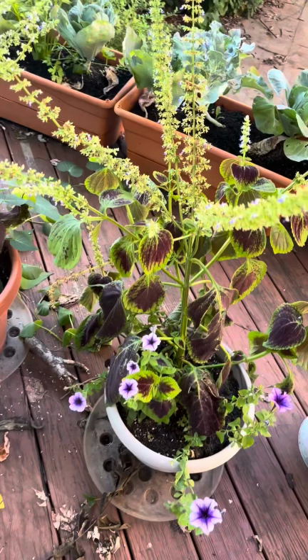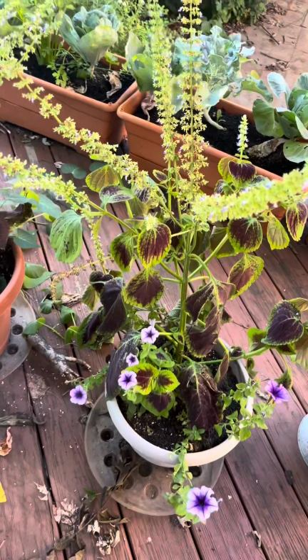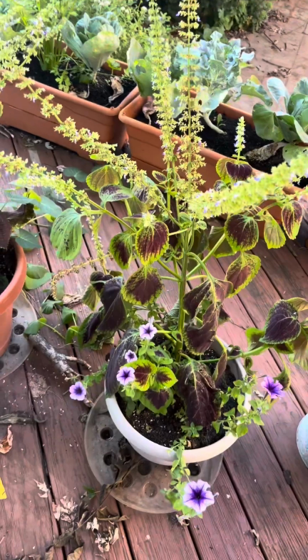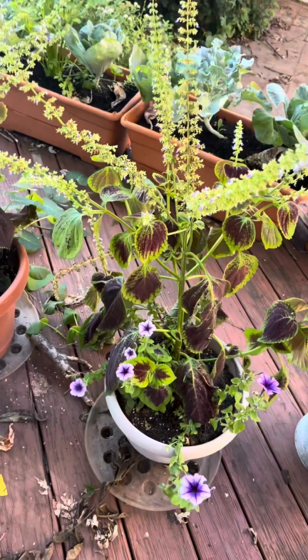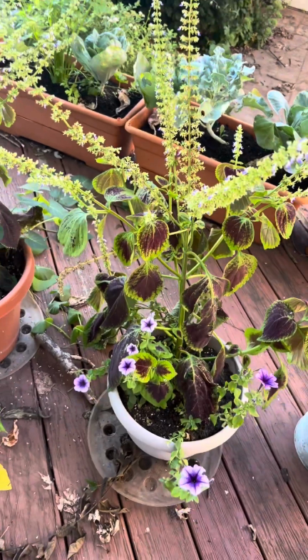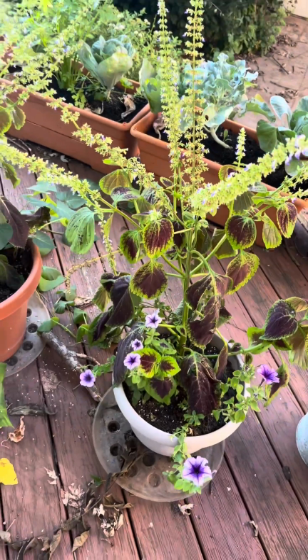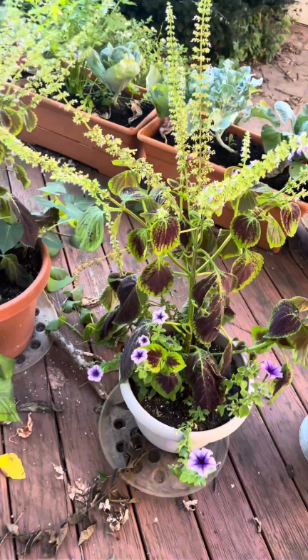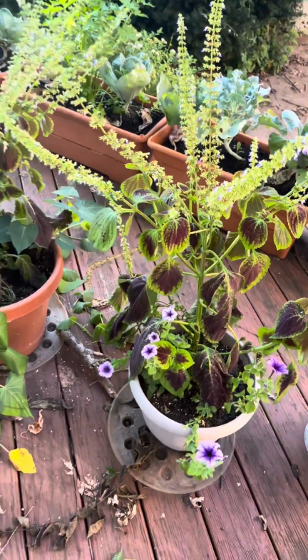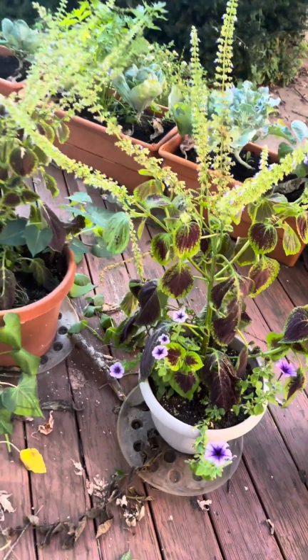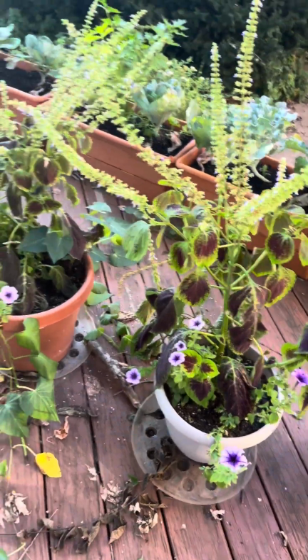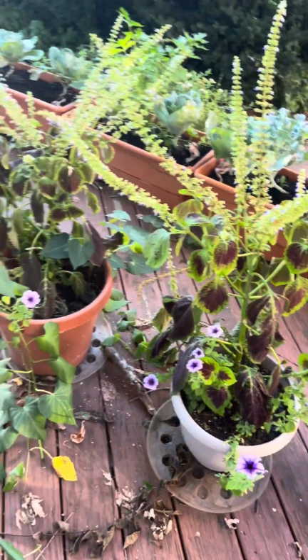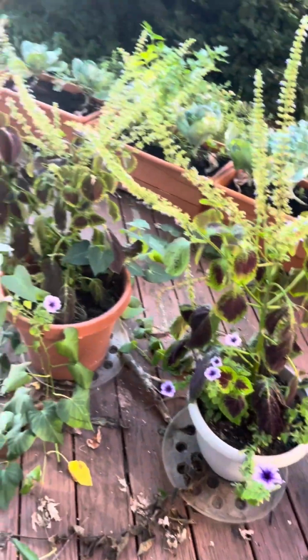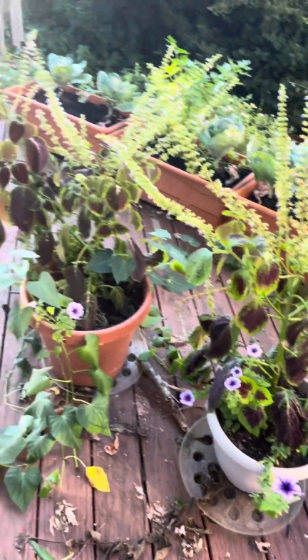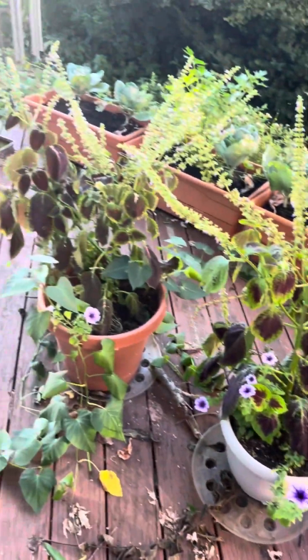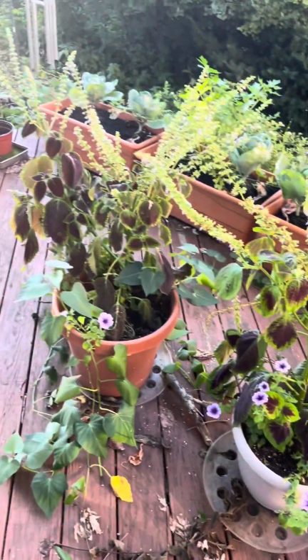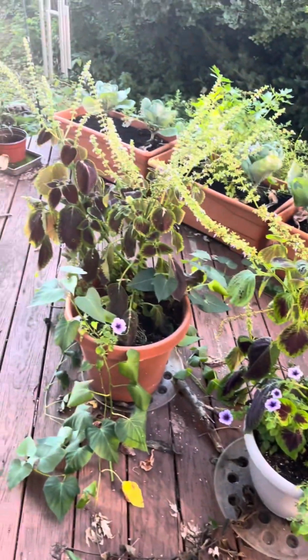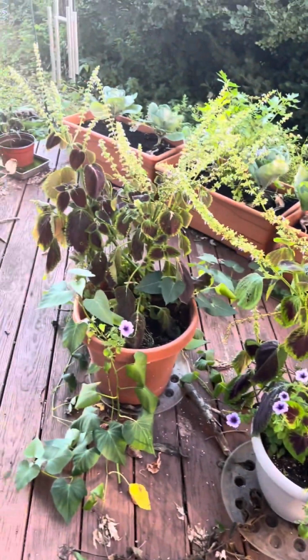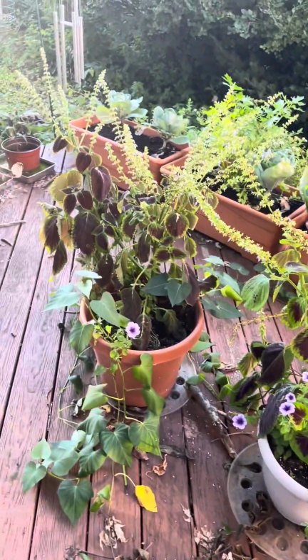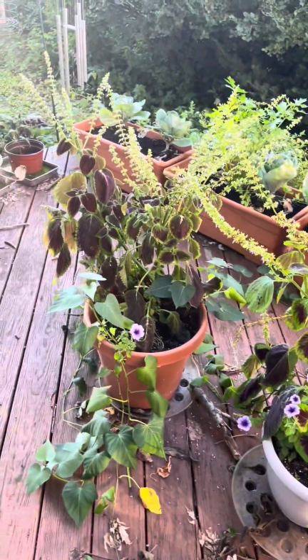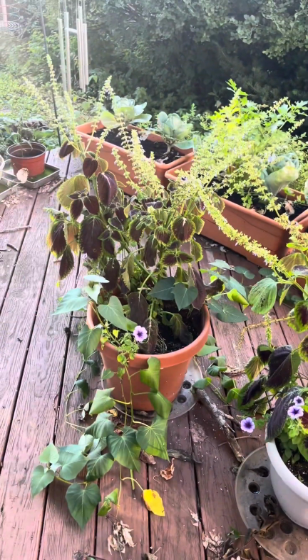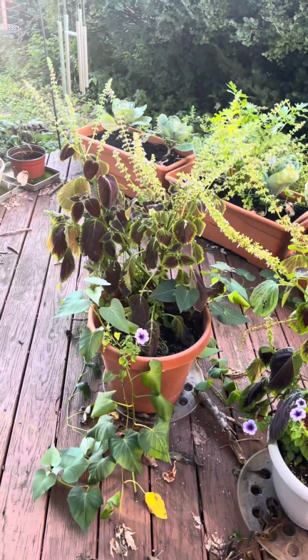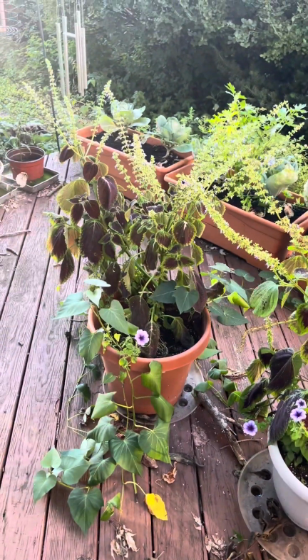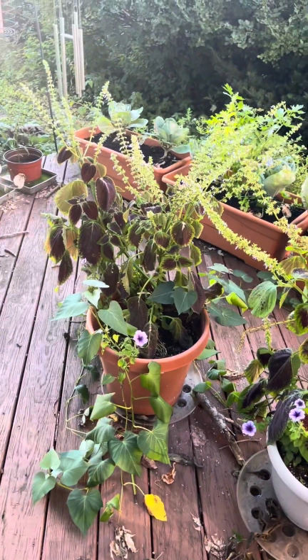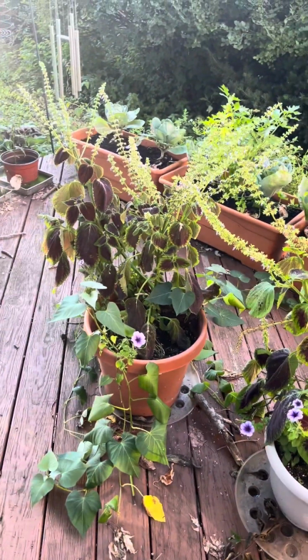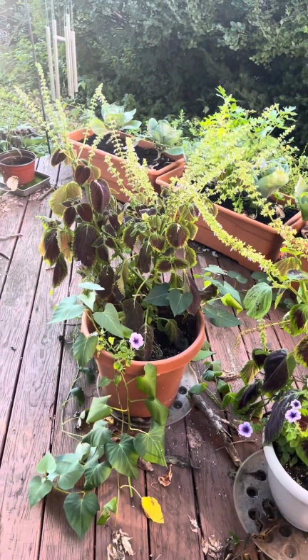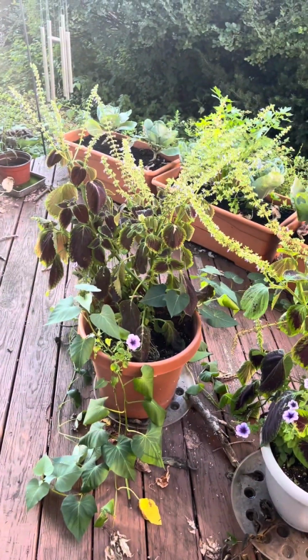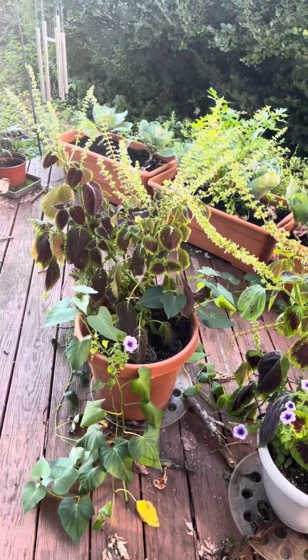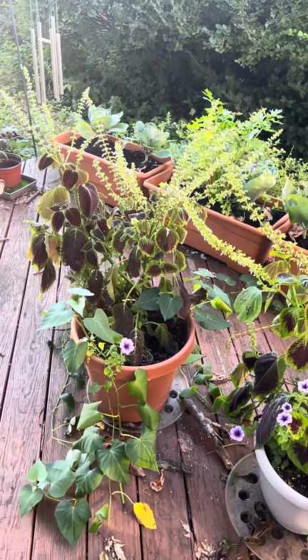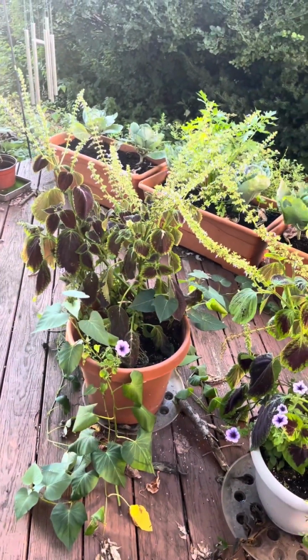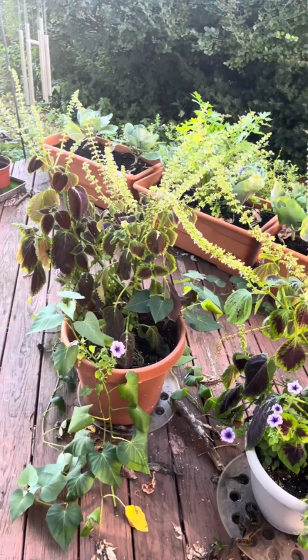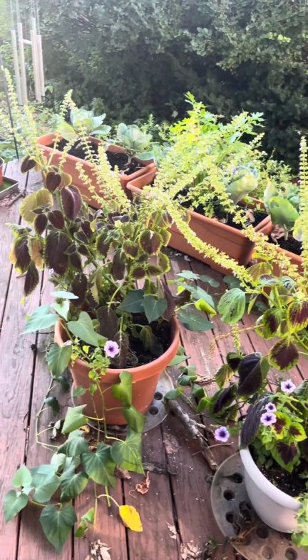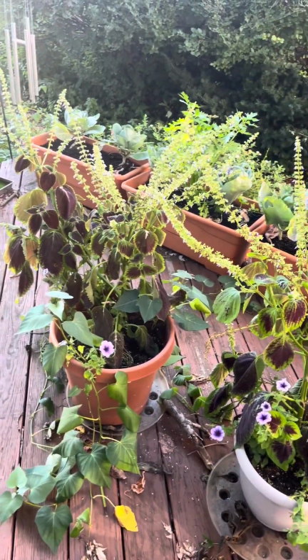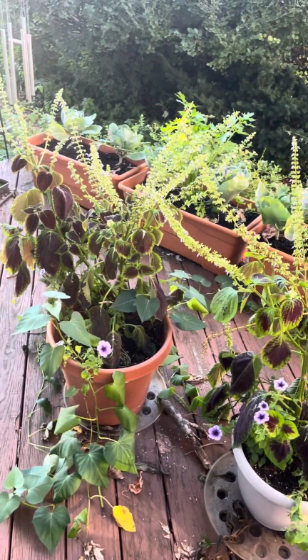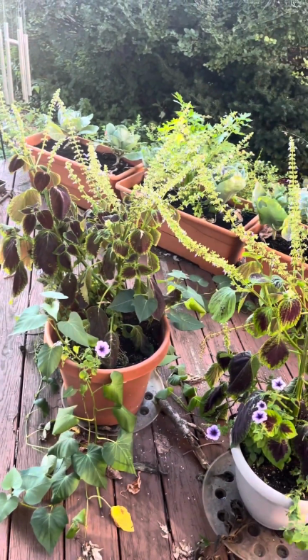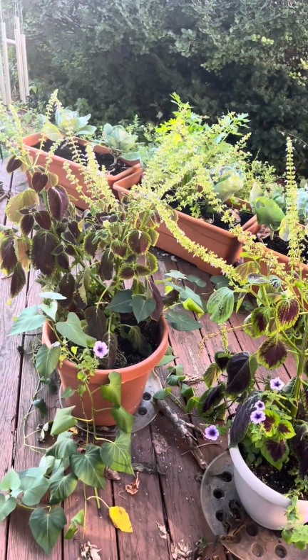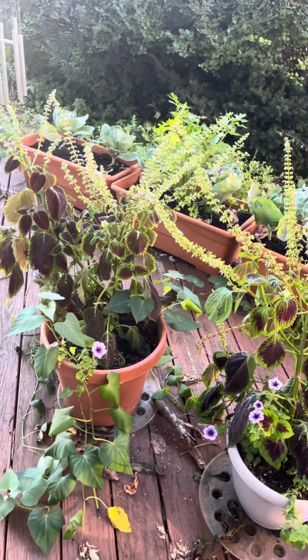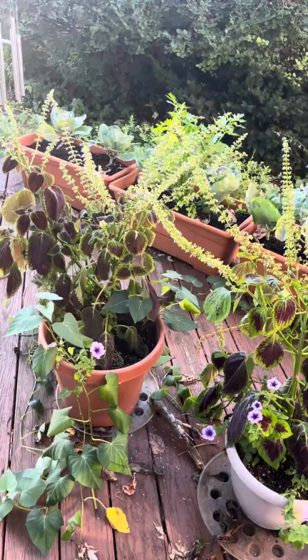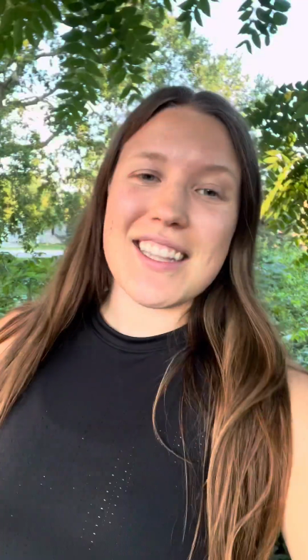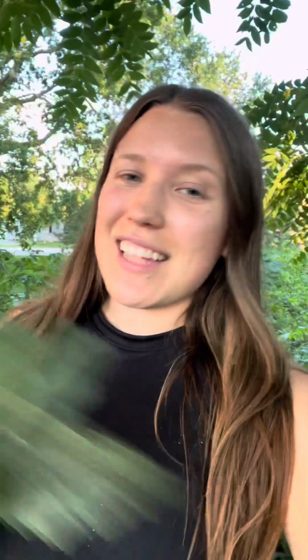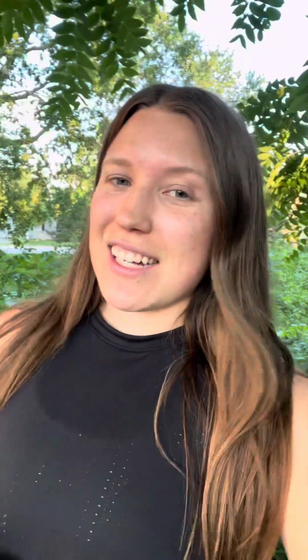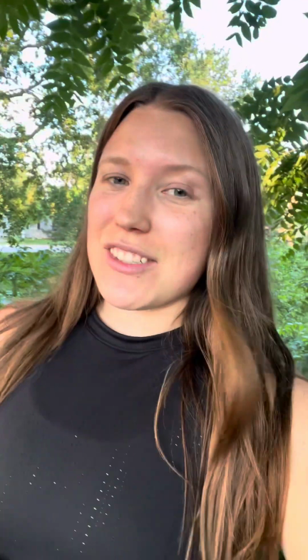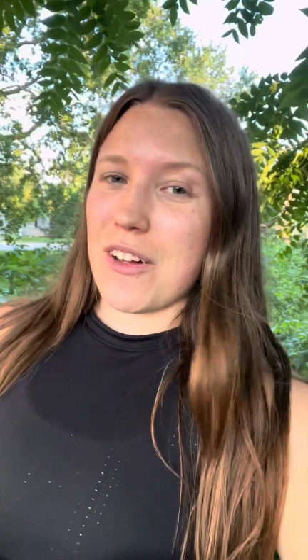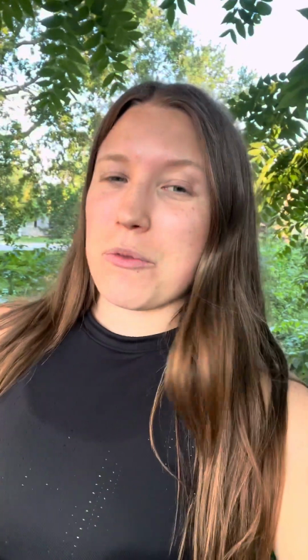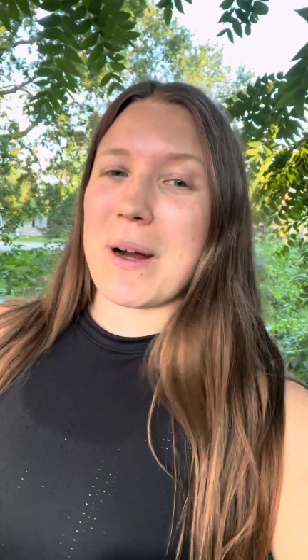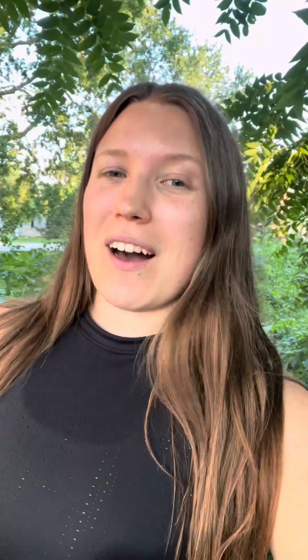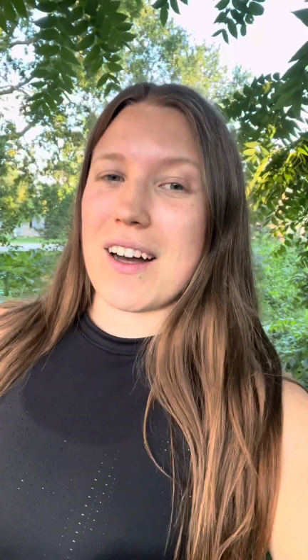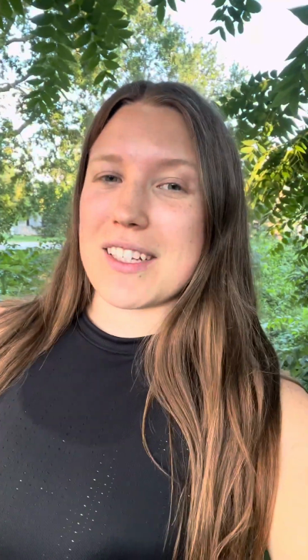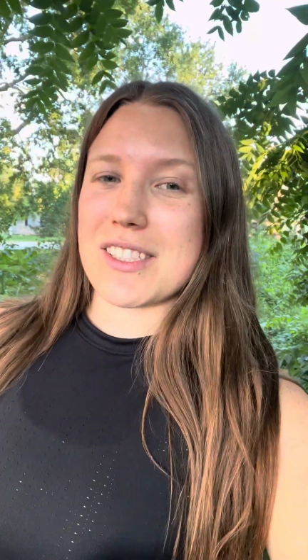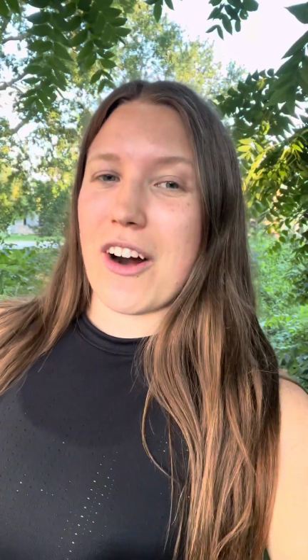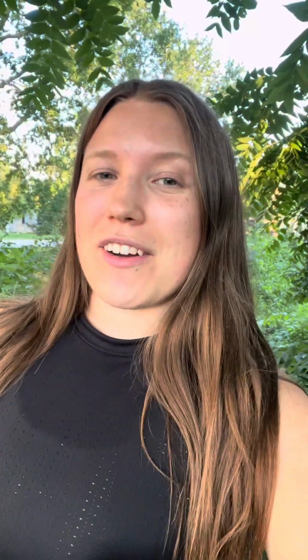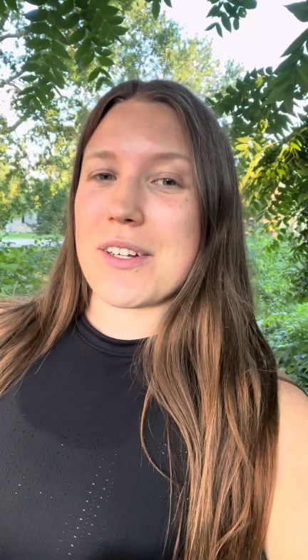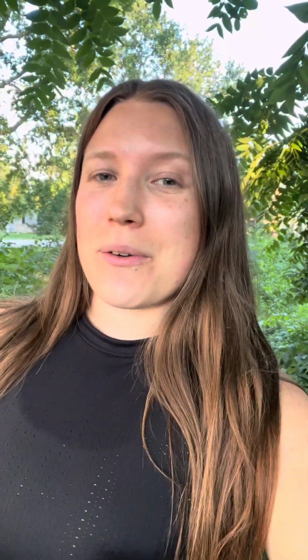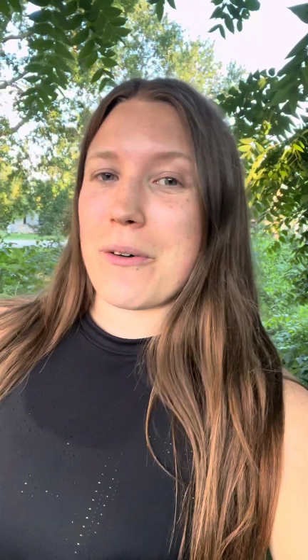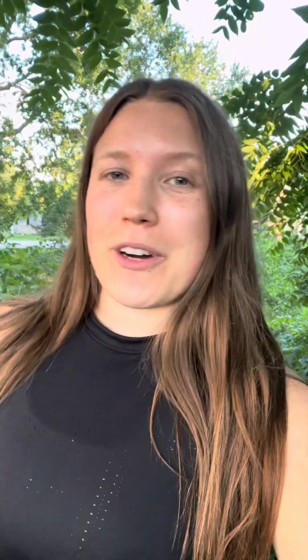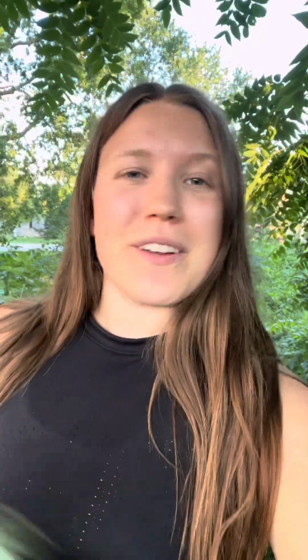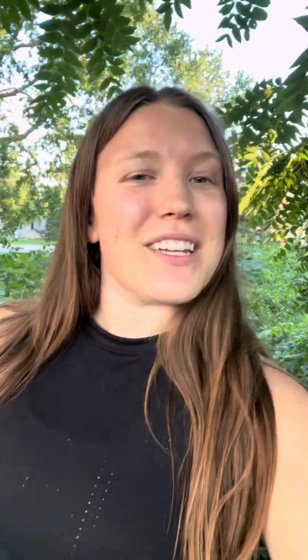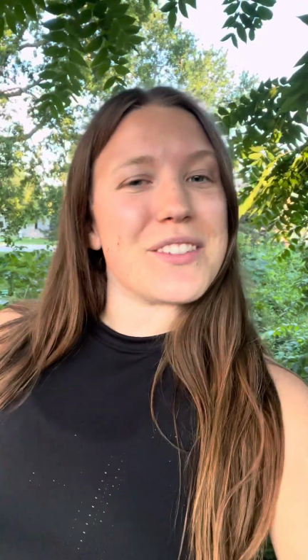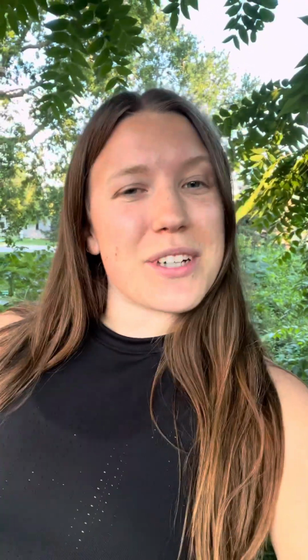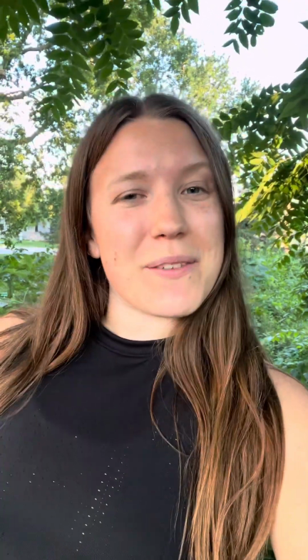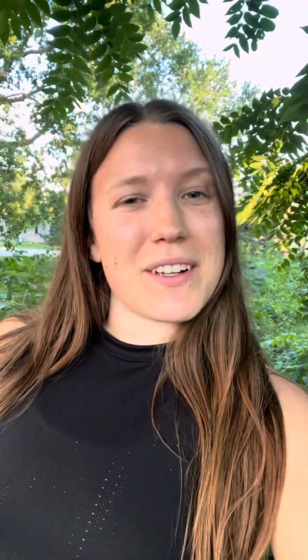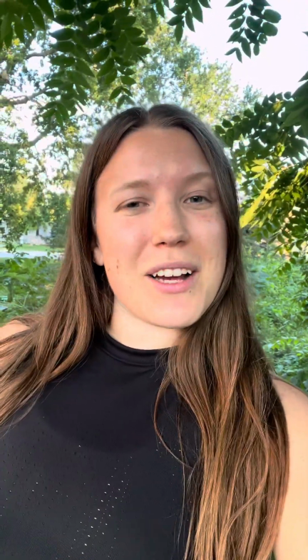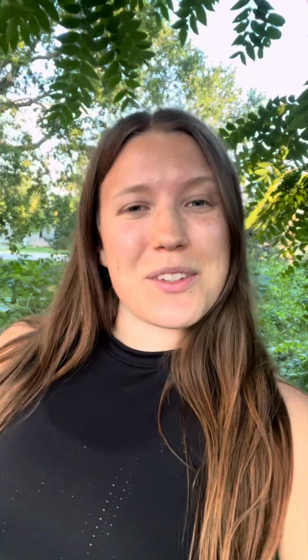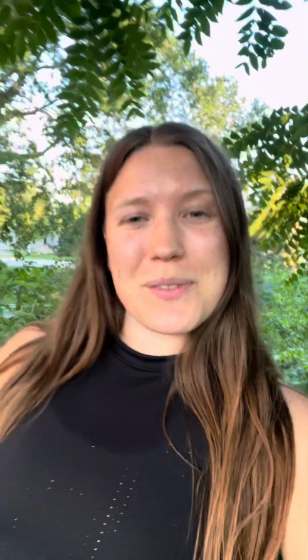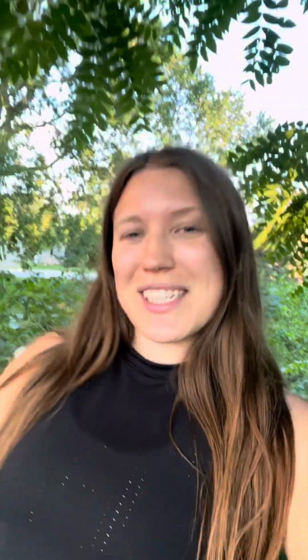These two pots are in desperate need of a water, so I will get to that soon. And that is all for my August garden tour — thanks for coming along with me.